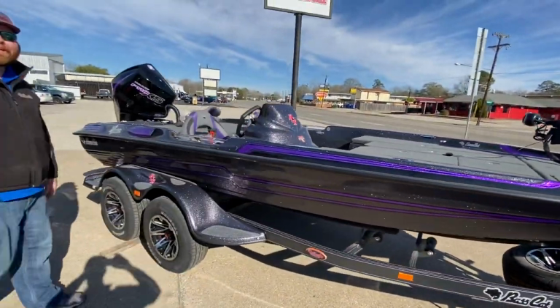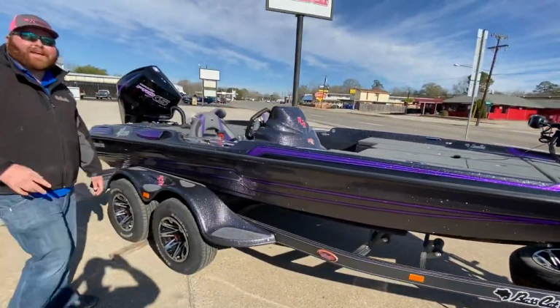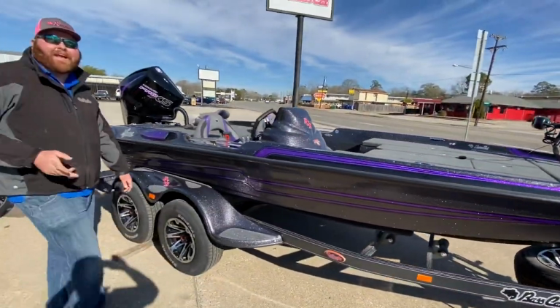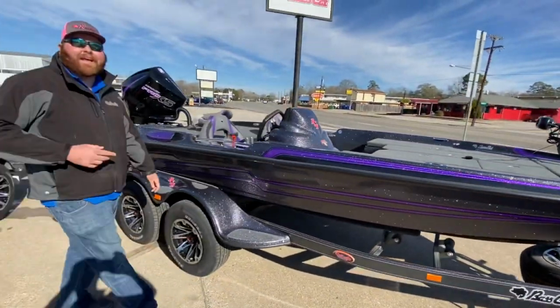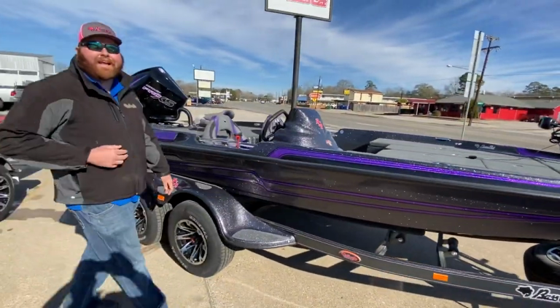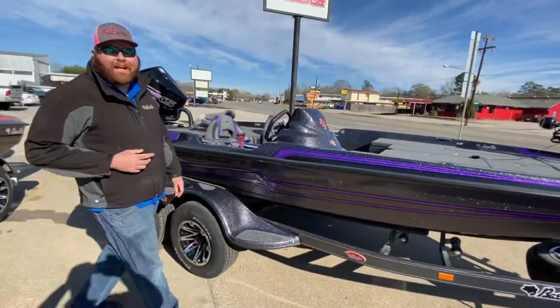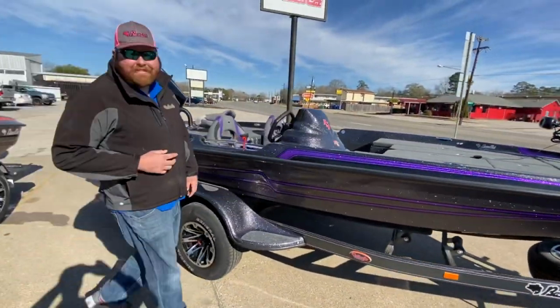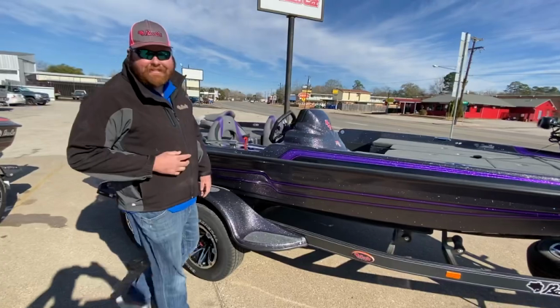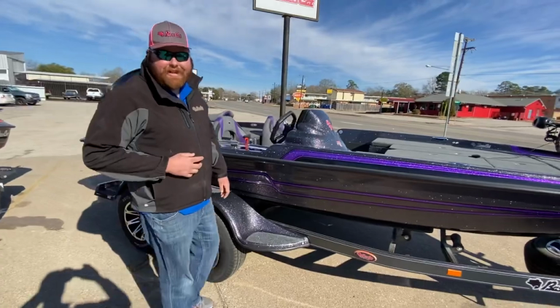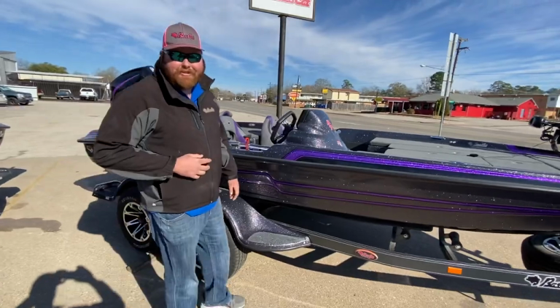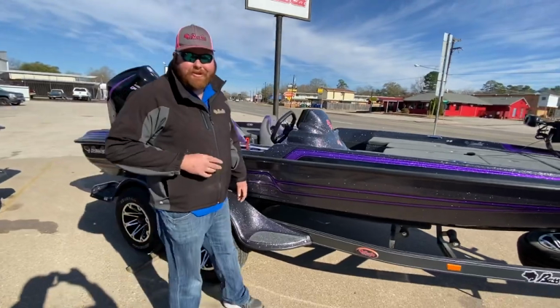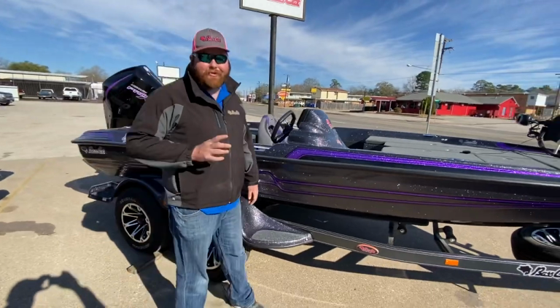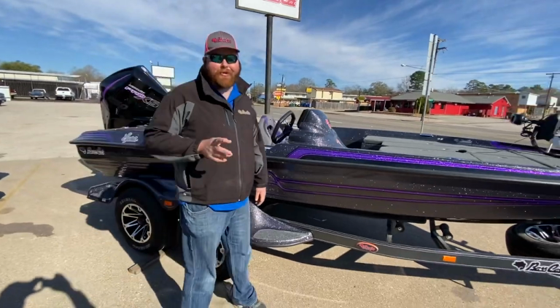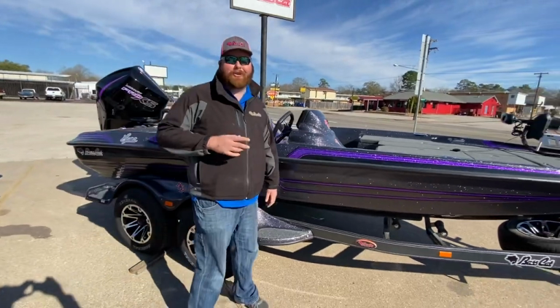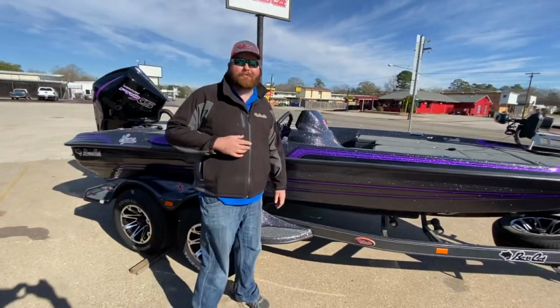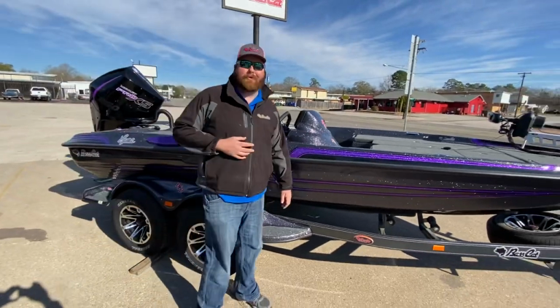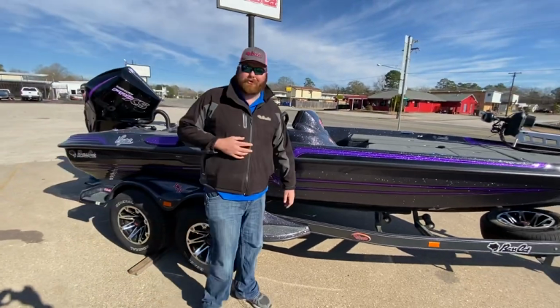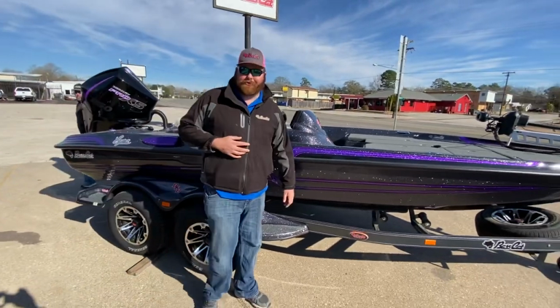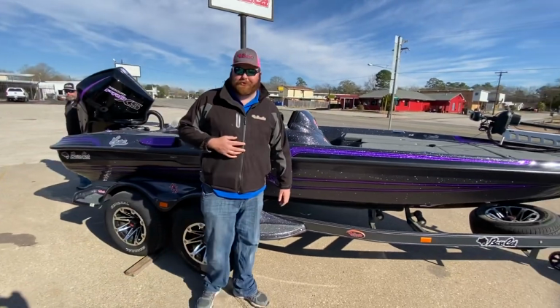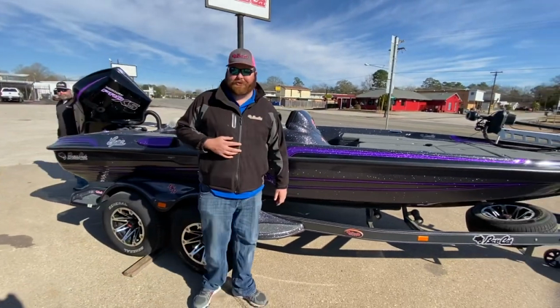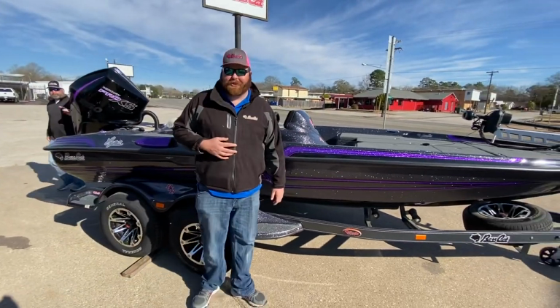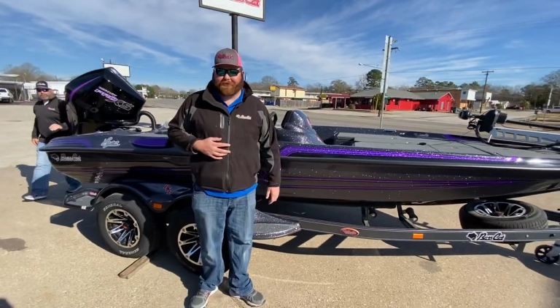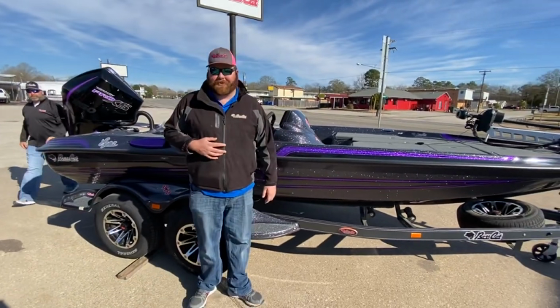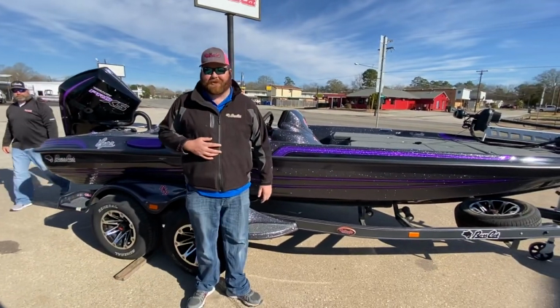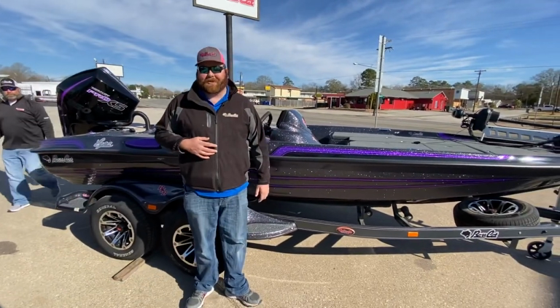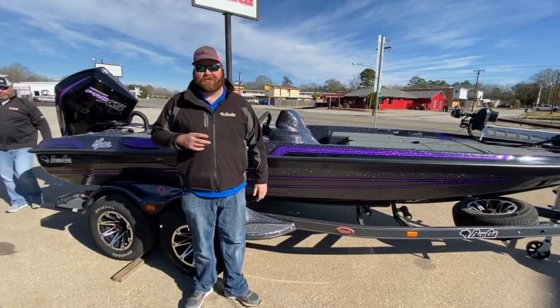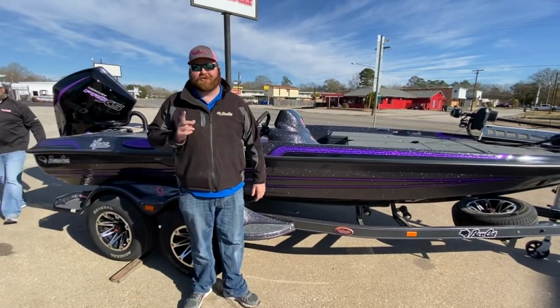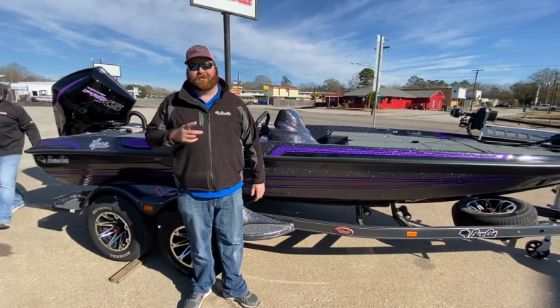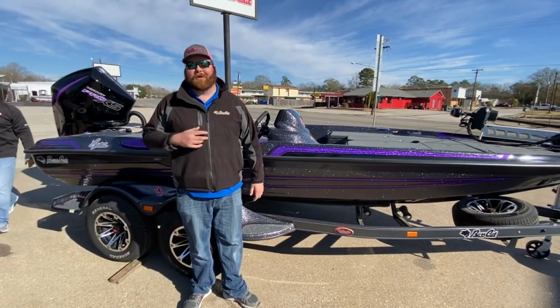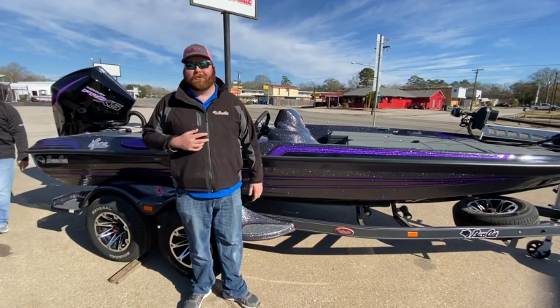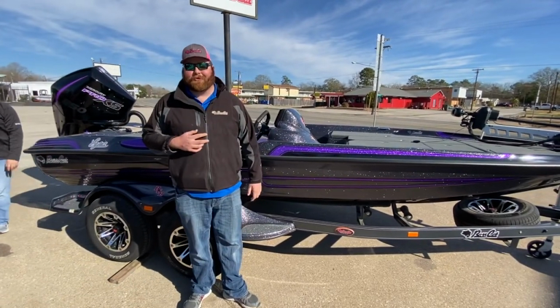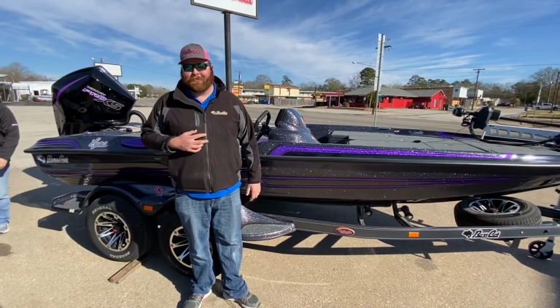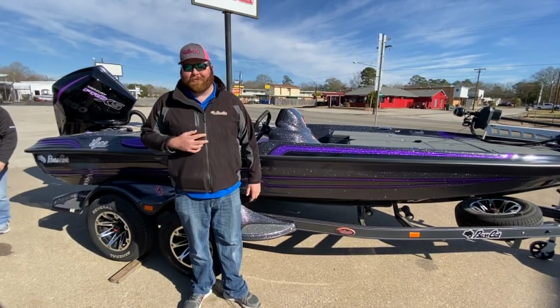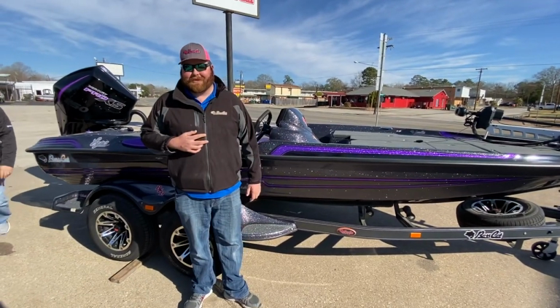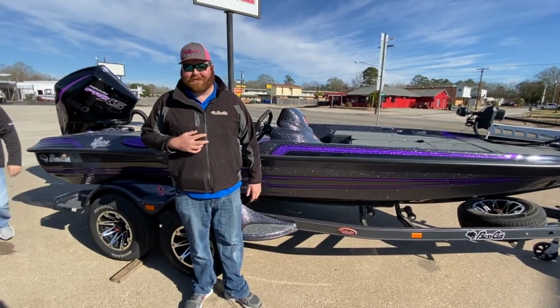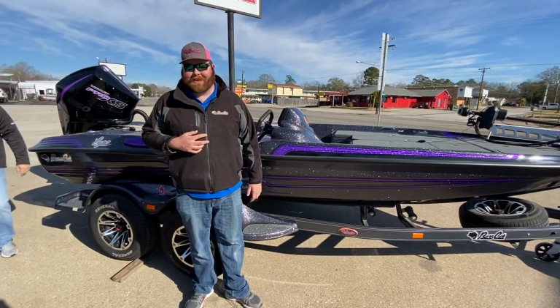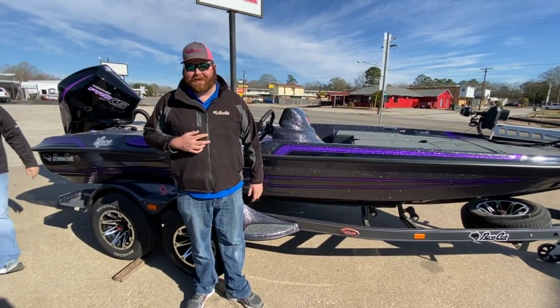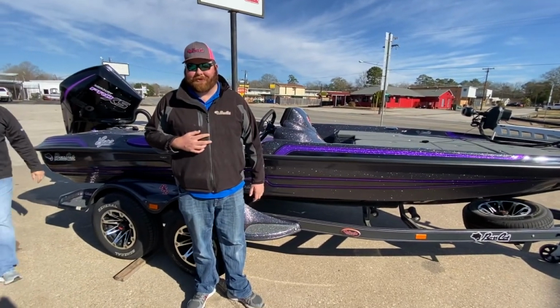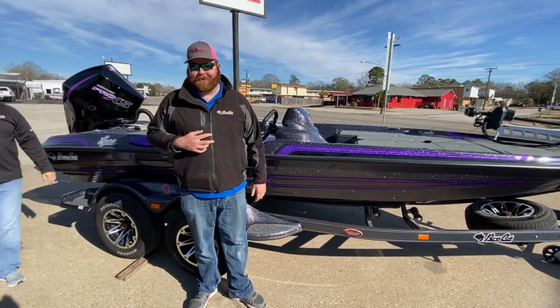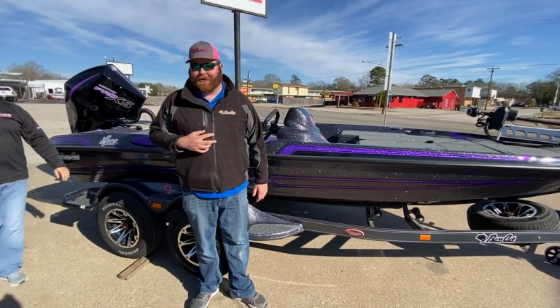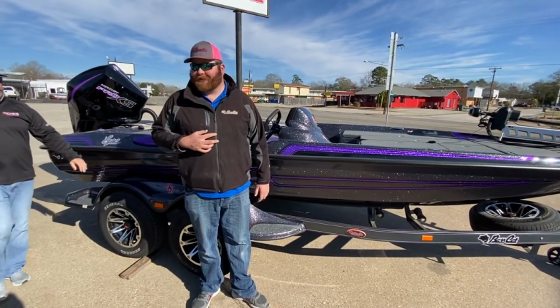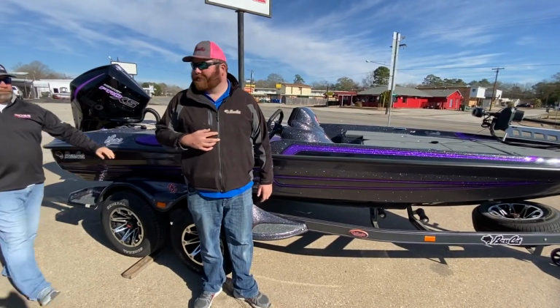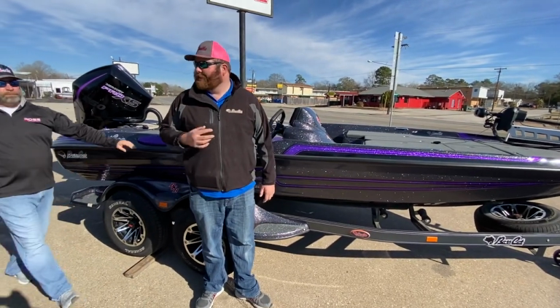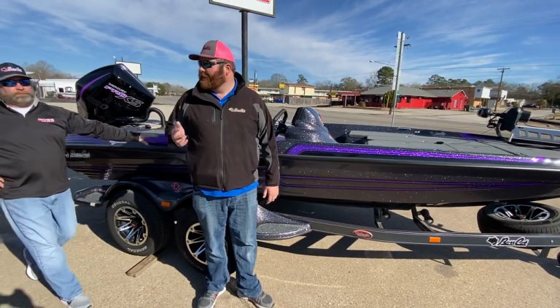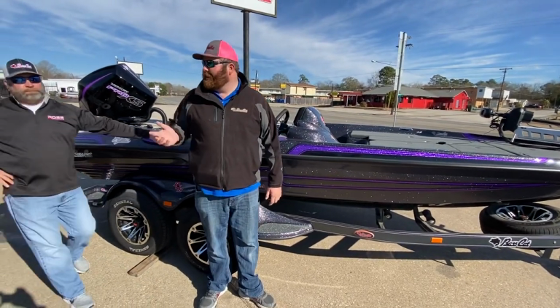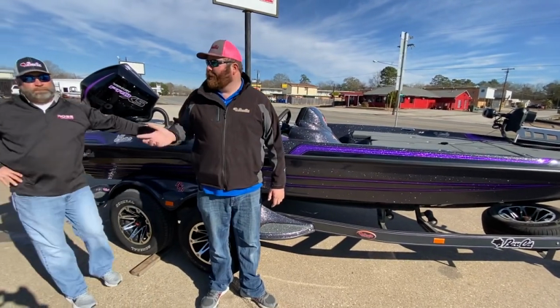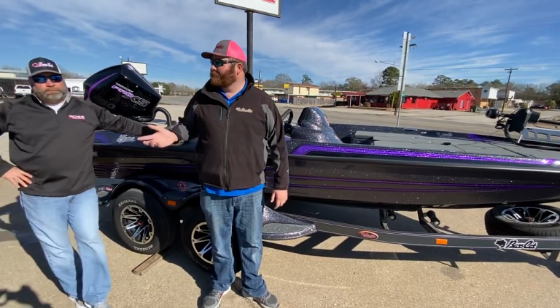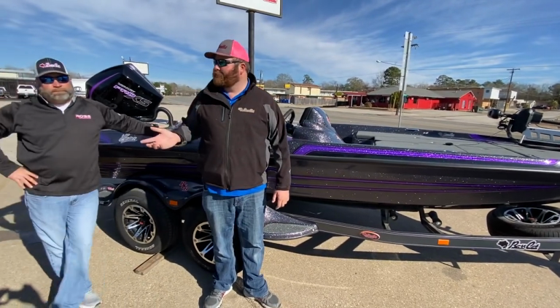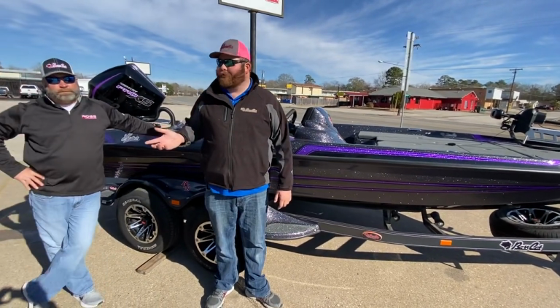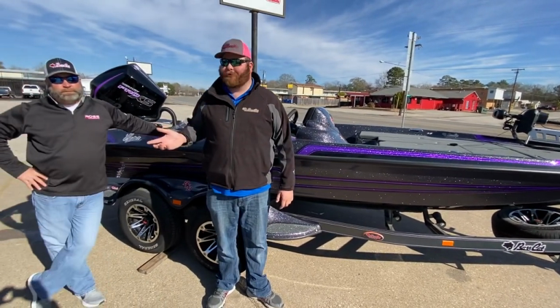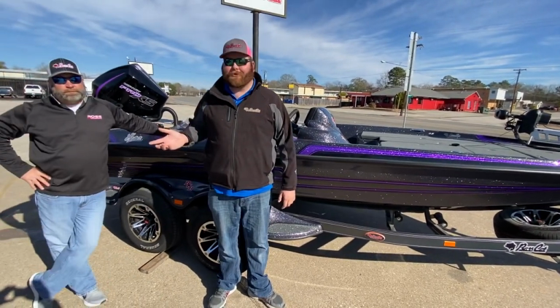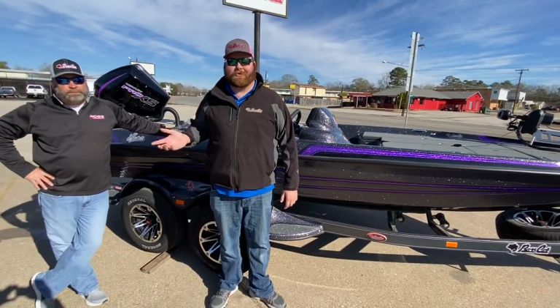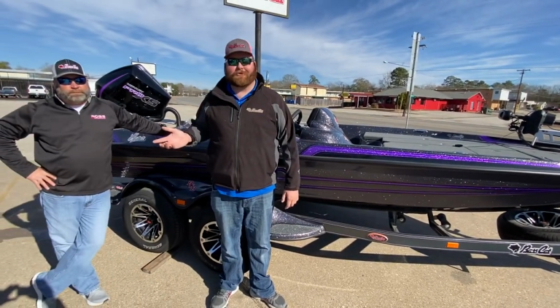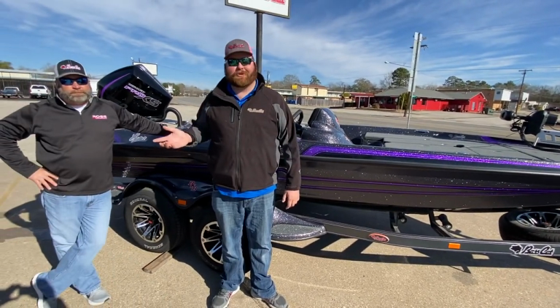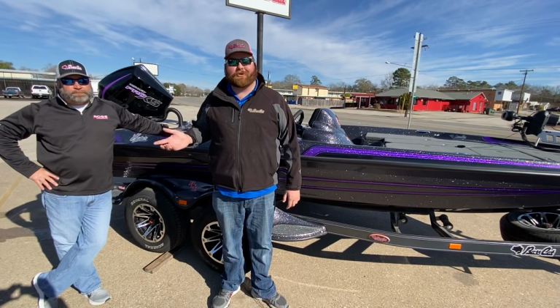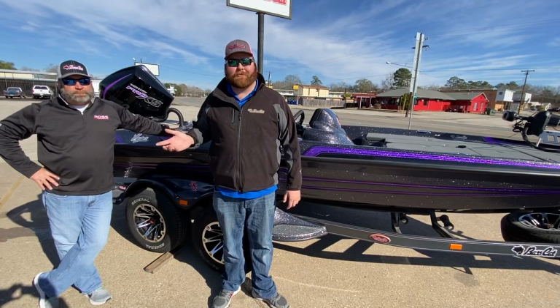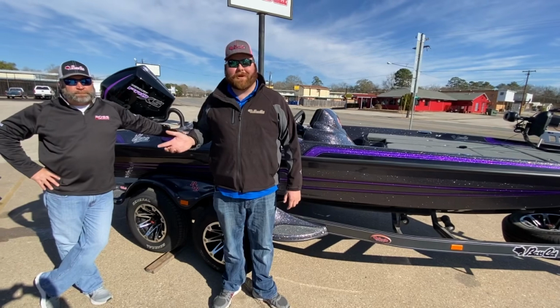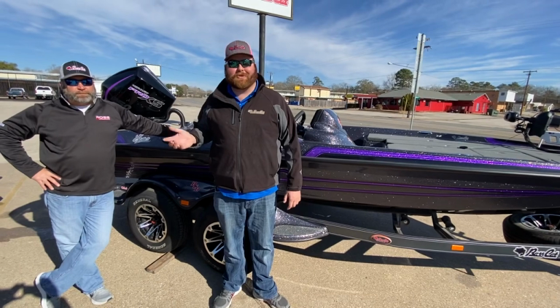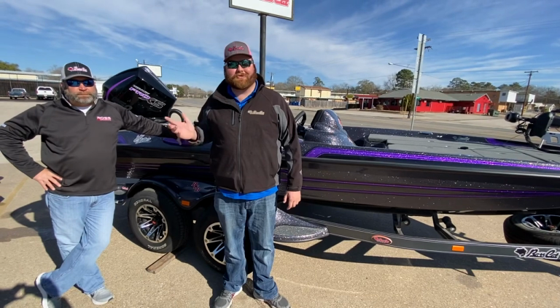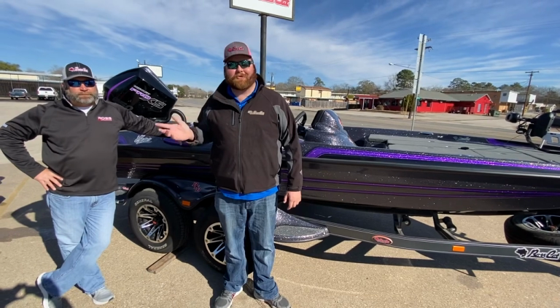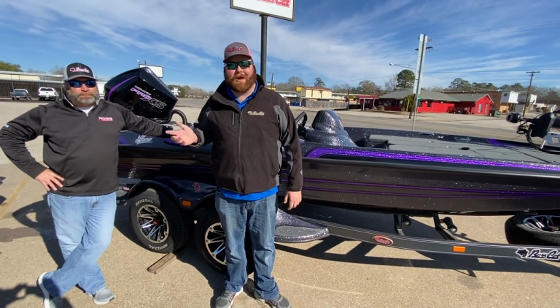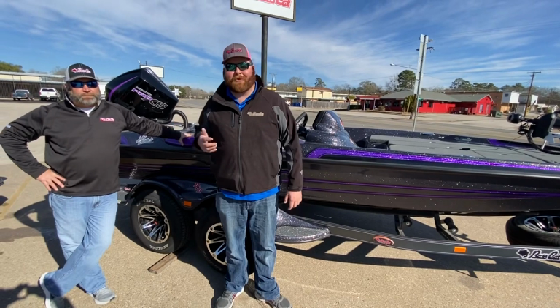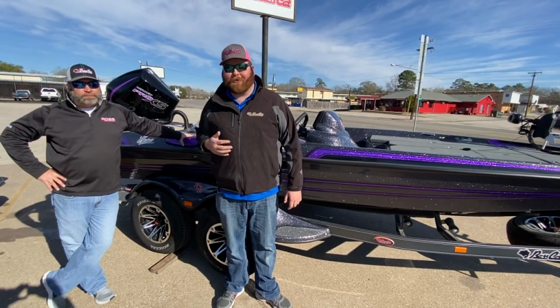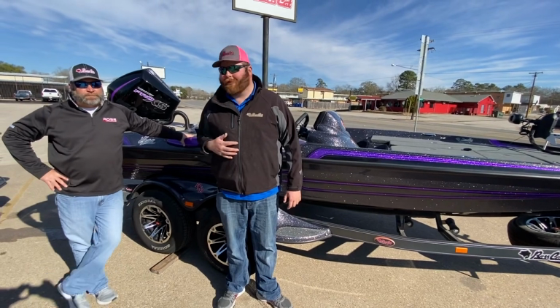Hey guys, it's Andrew here at Ross Motorsports in Lufkin, Texas, your number one Bass Cat dealer in the nation. Here I'm joined with our general manager, Ryan Williams.